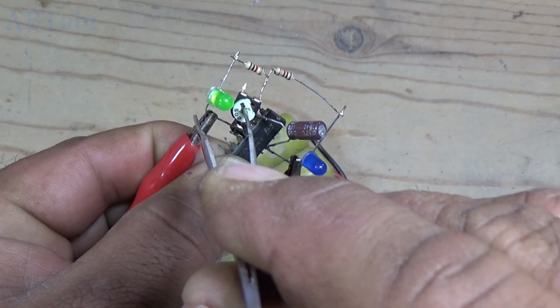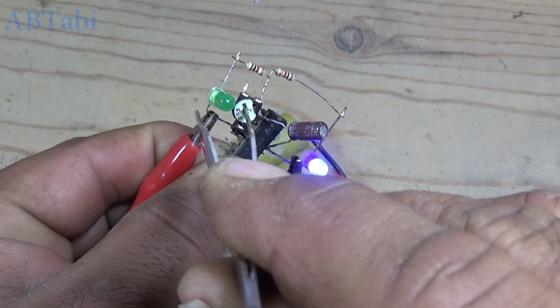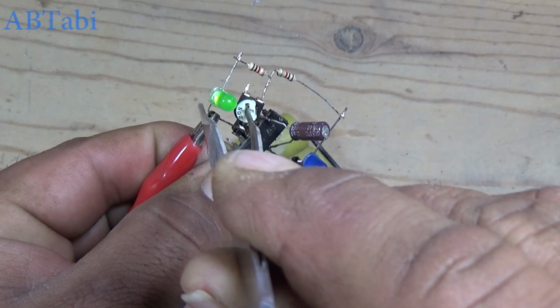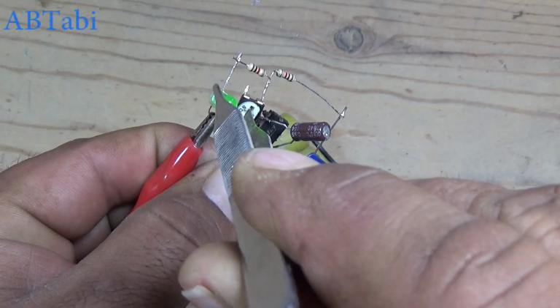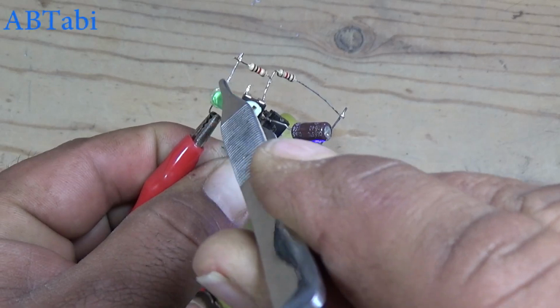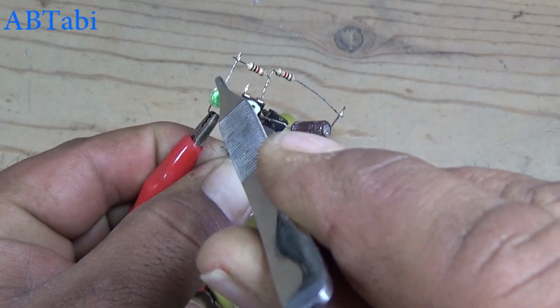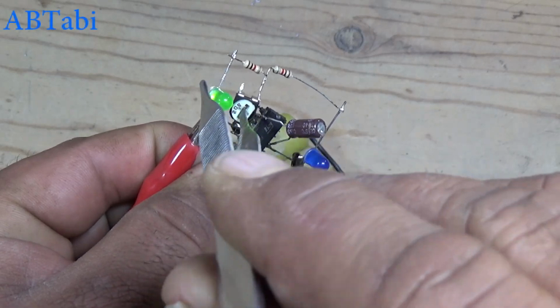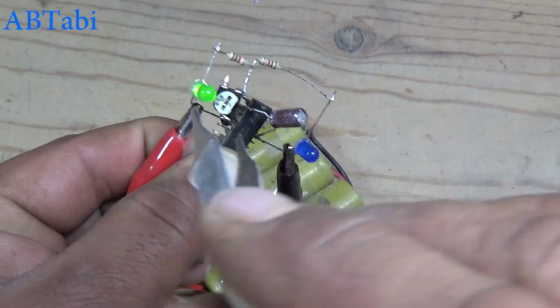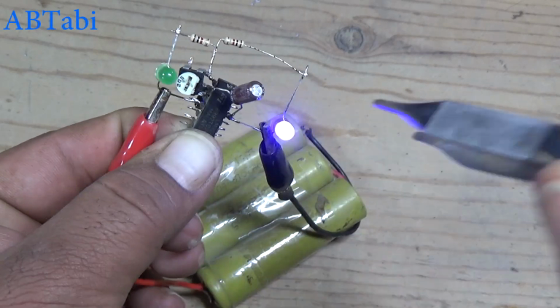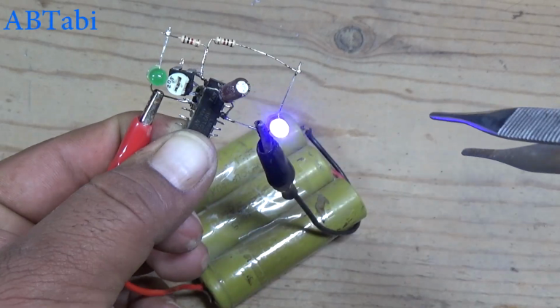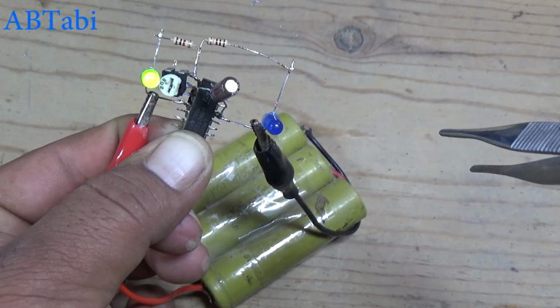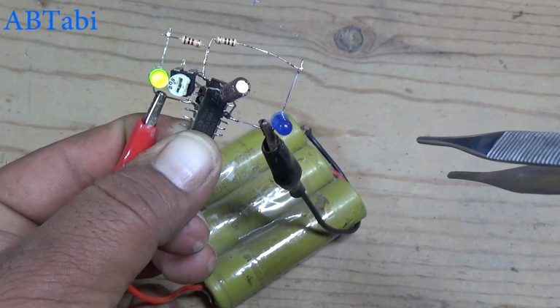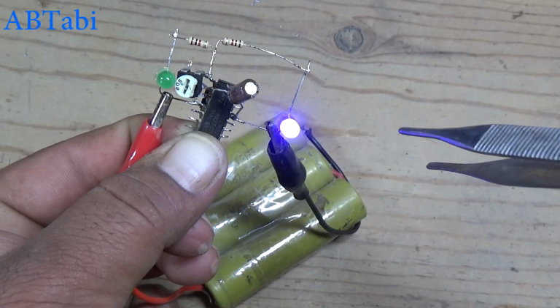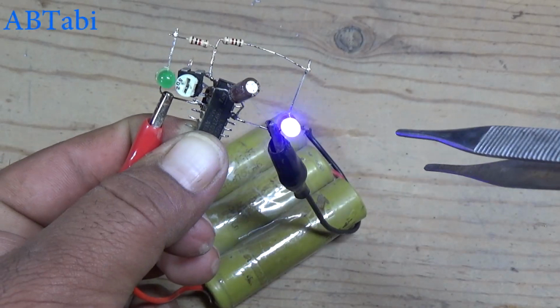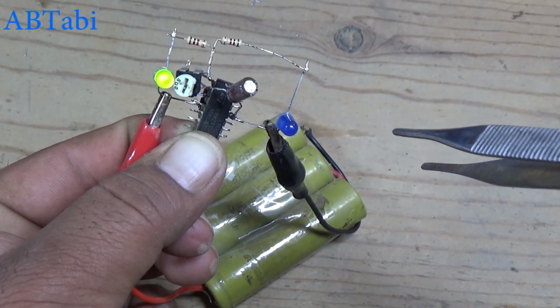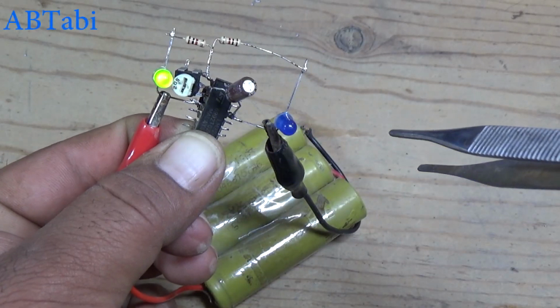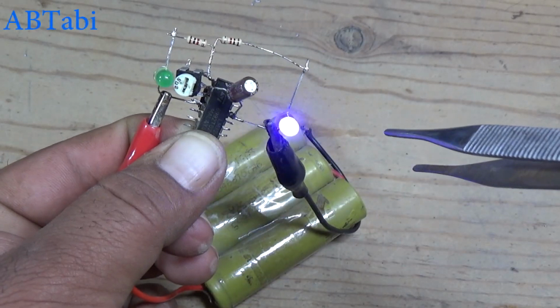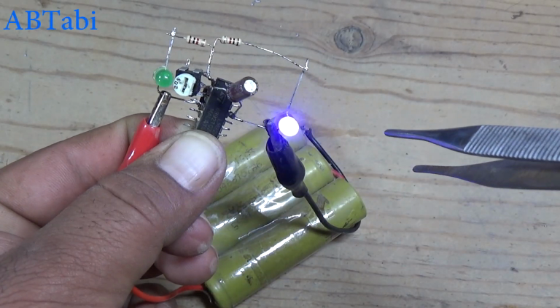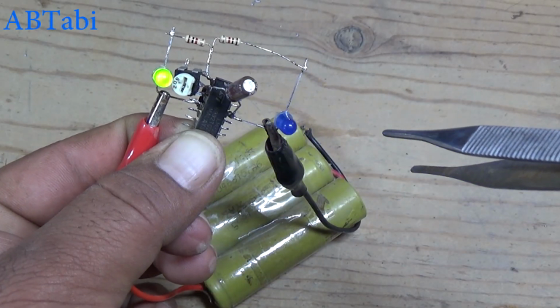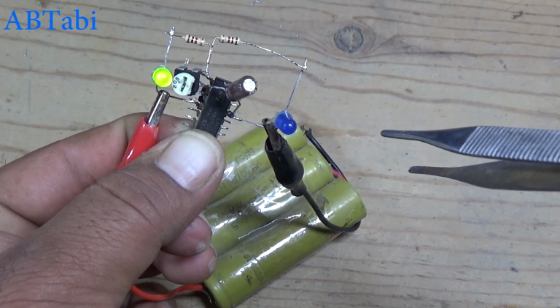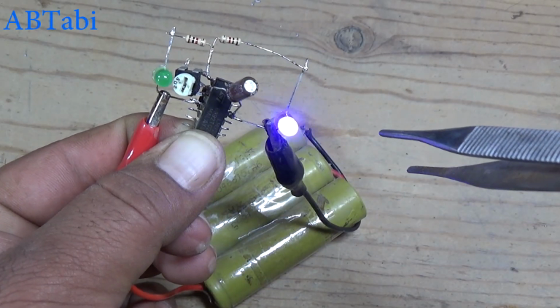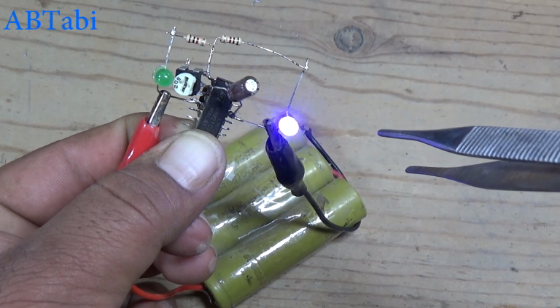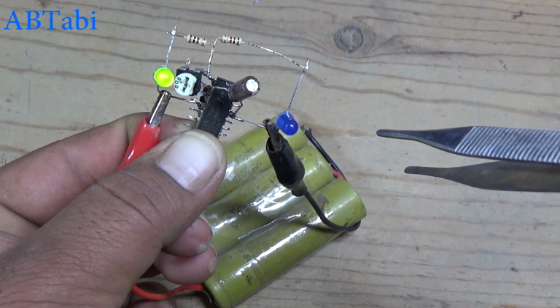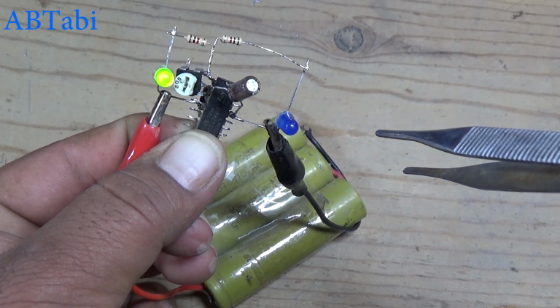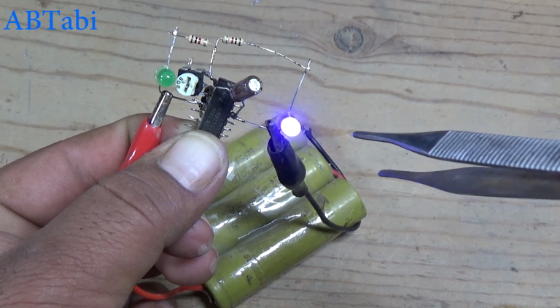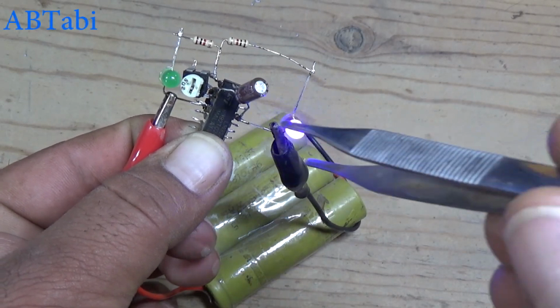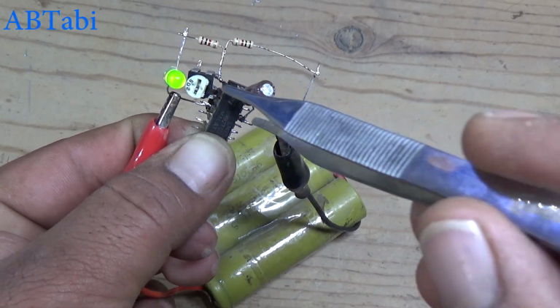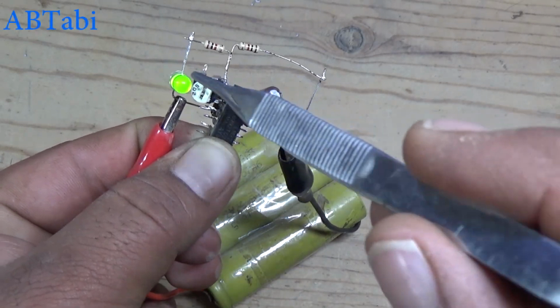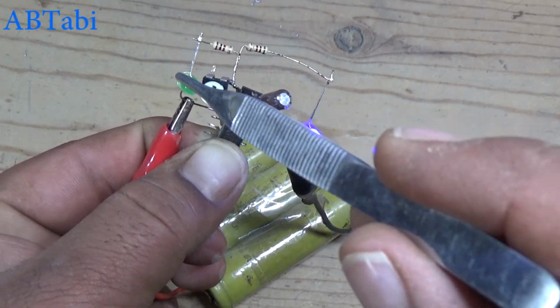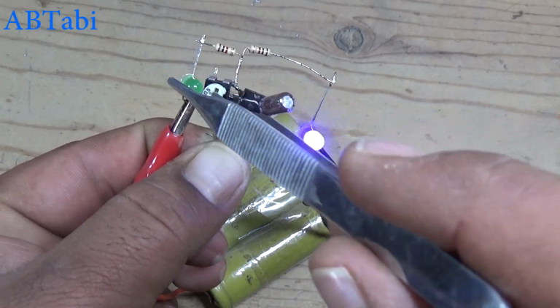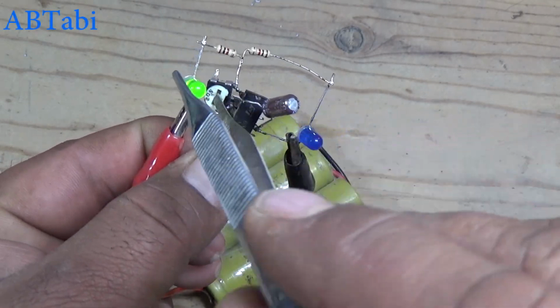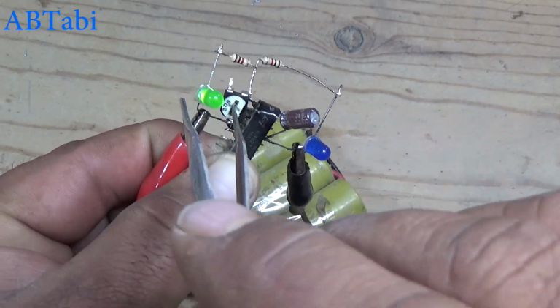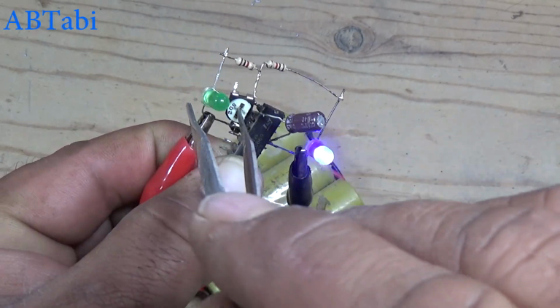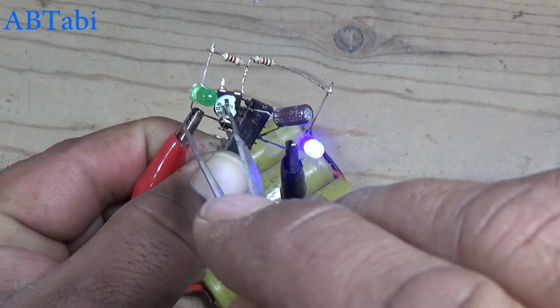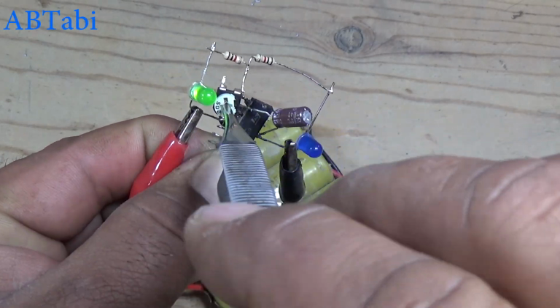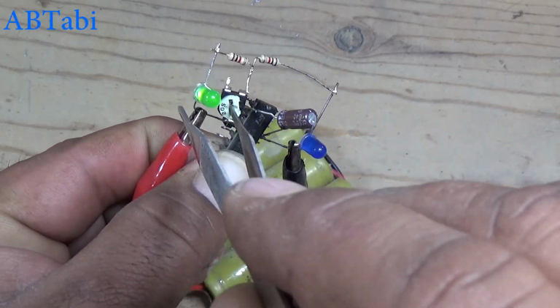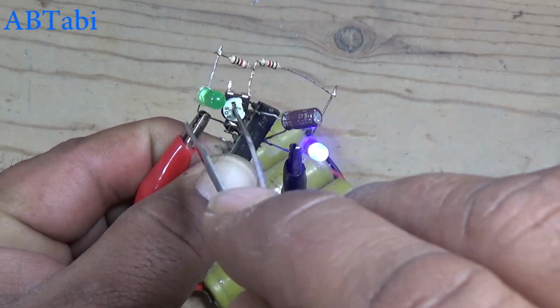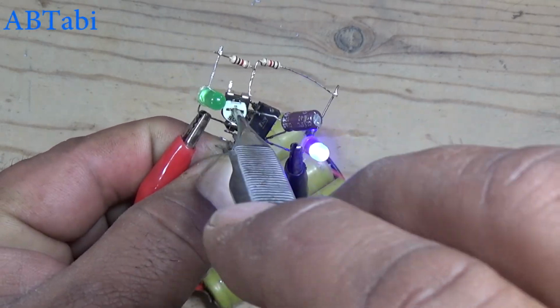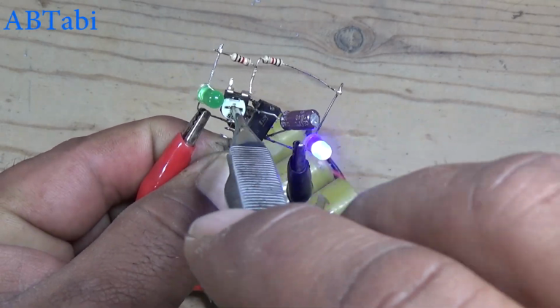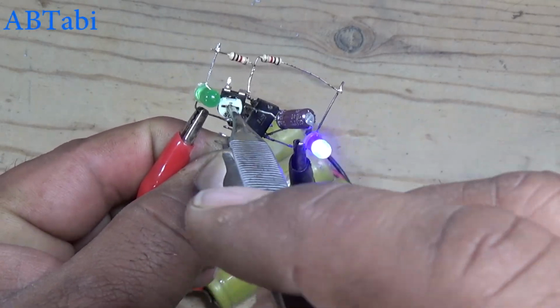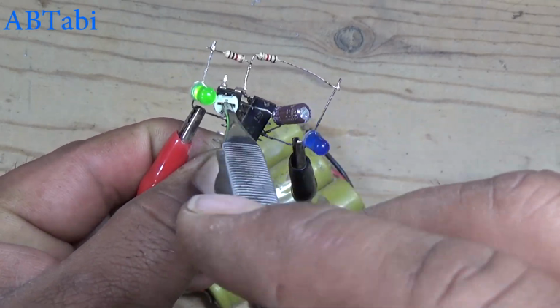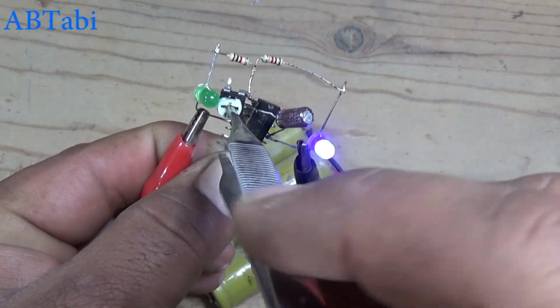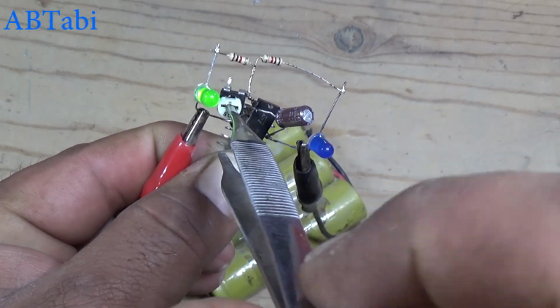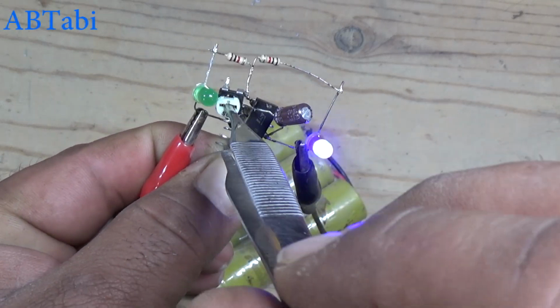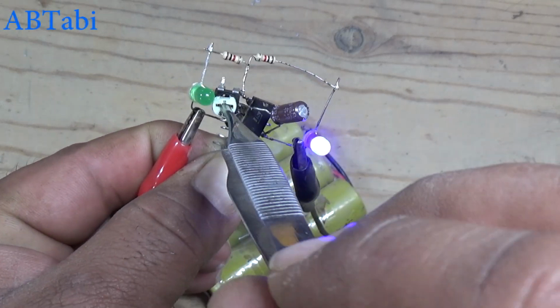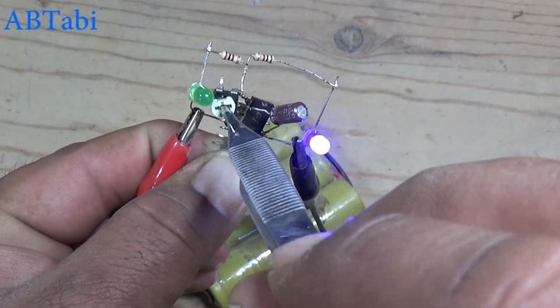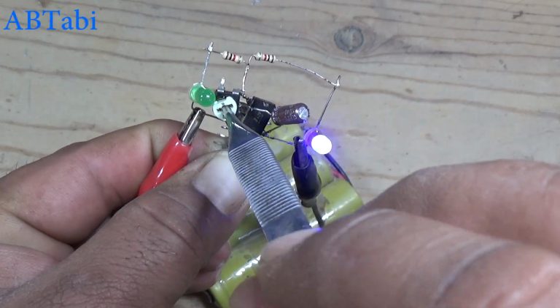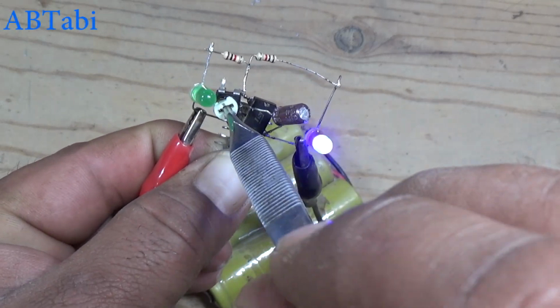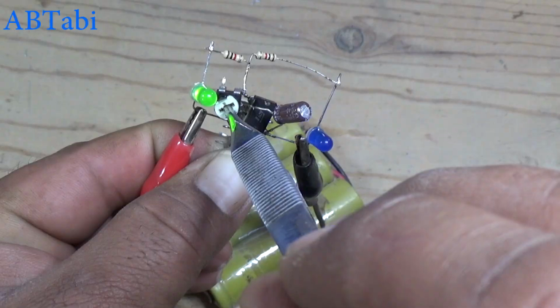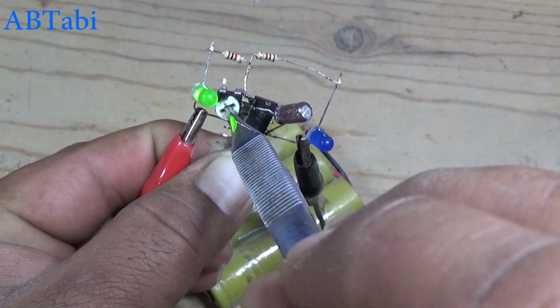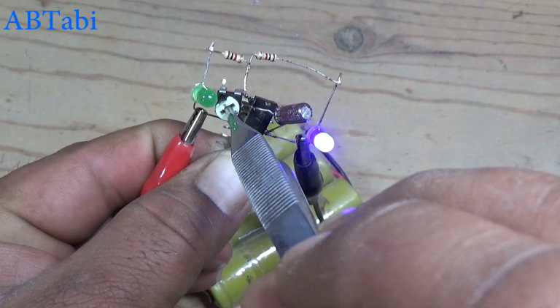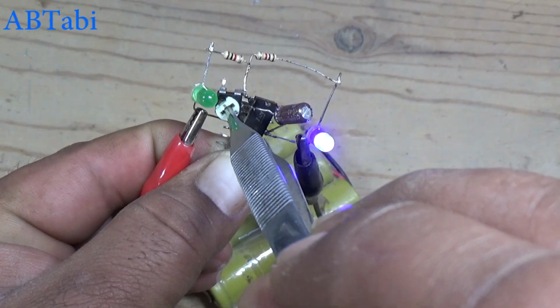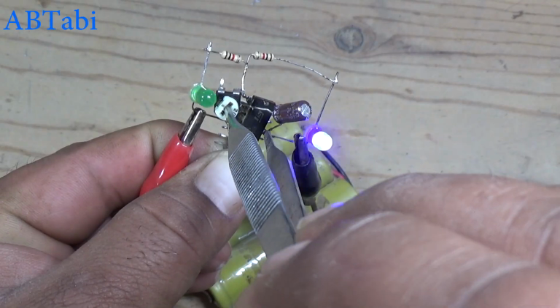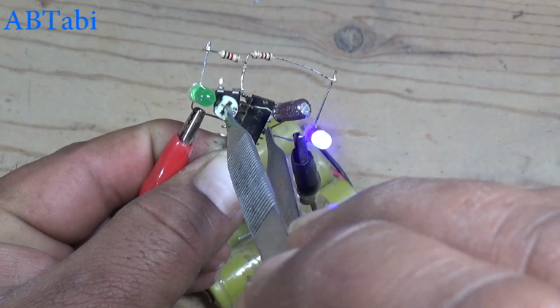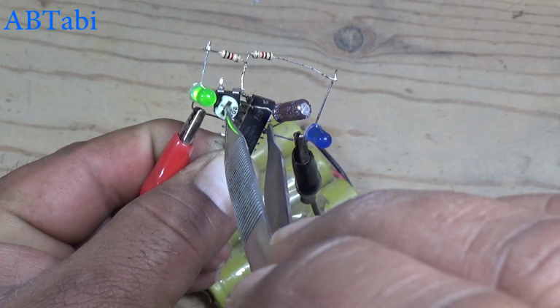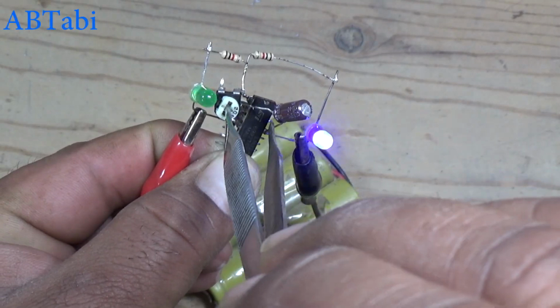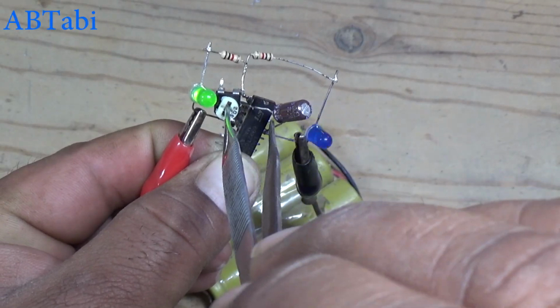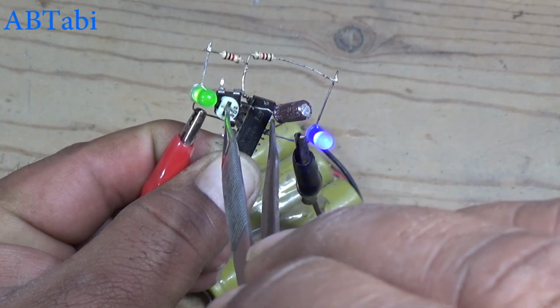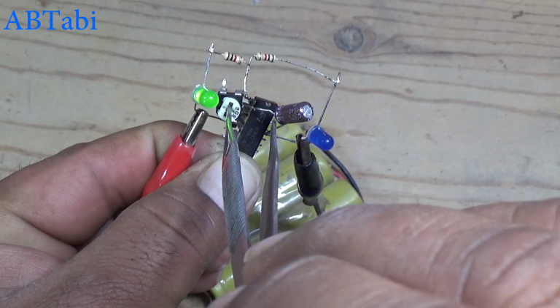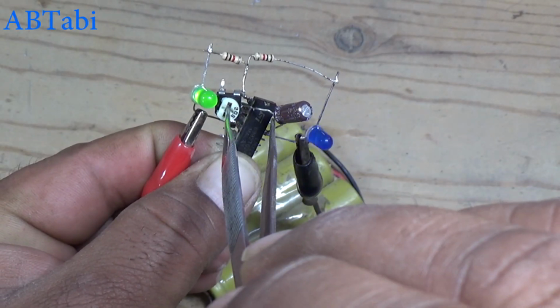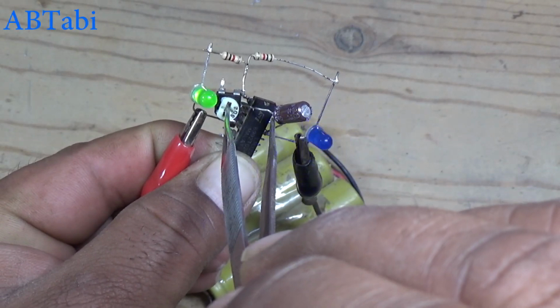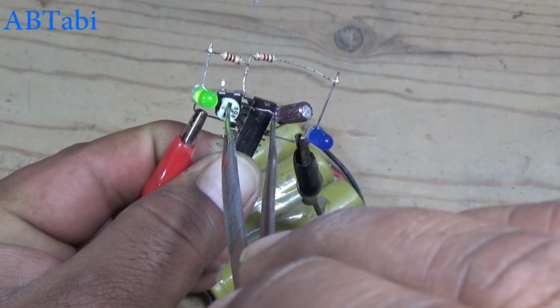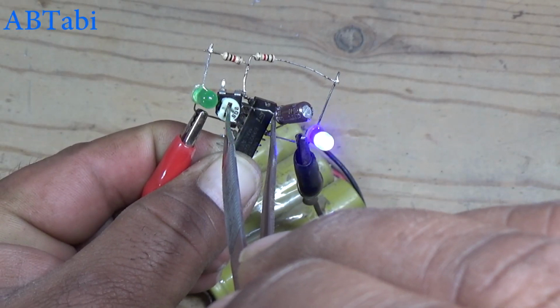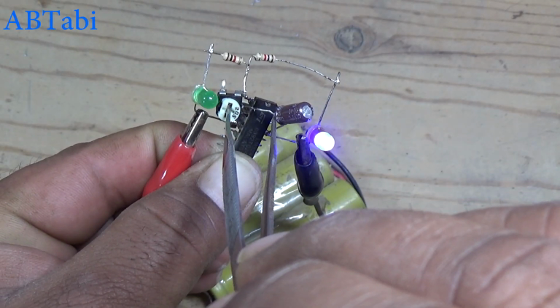Hello friends, welcome to our channel. Today we learn how to make an adjustable flip-flop flasher using LM324 IC.